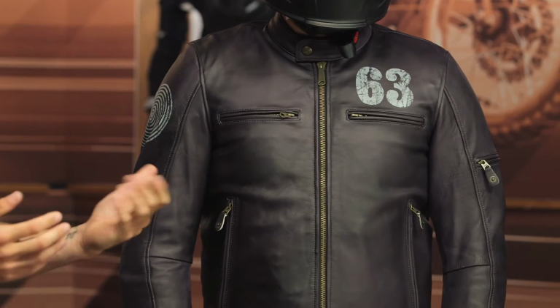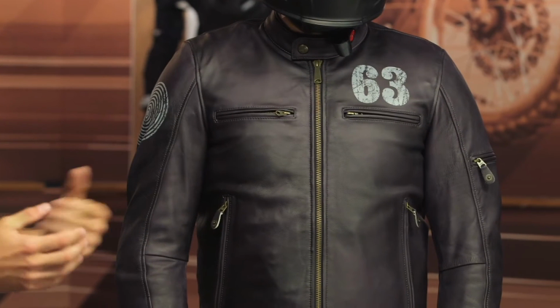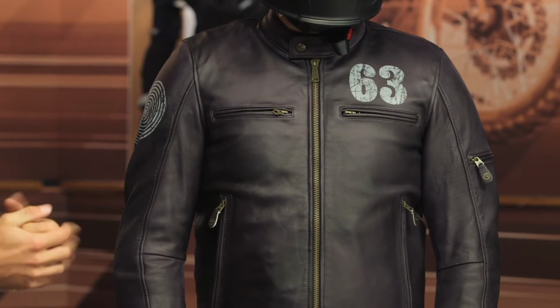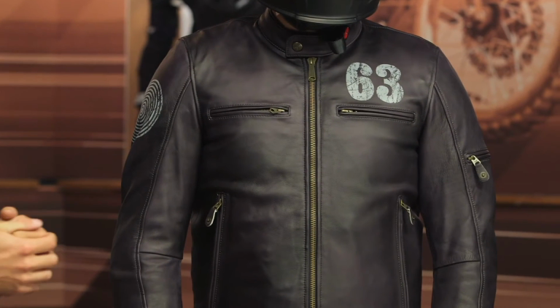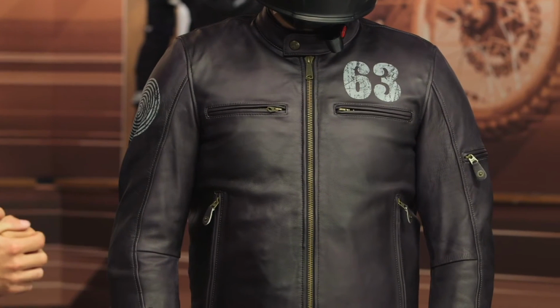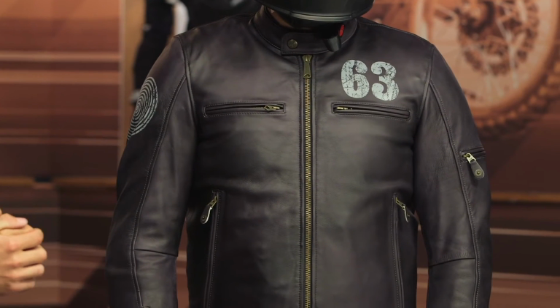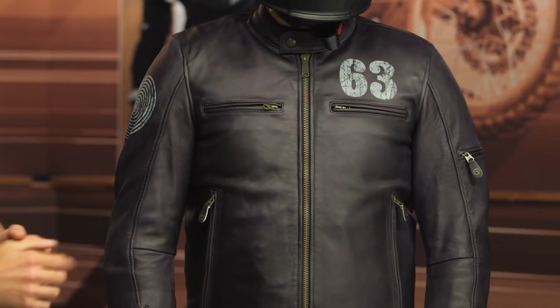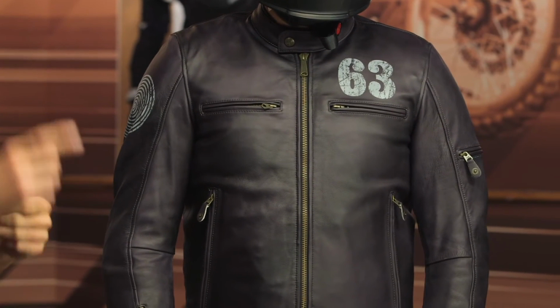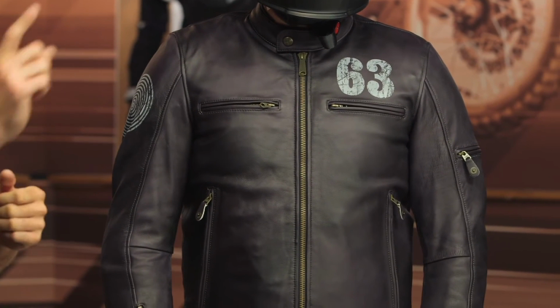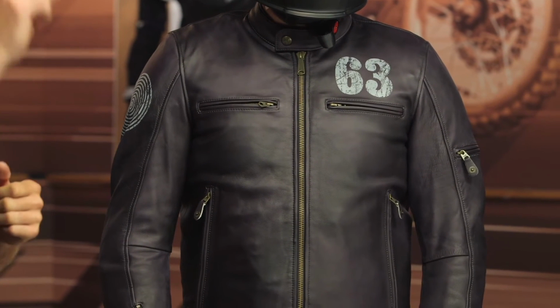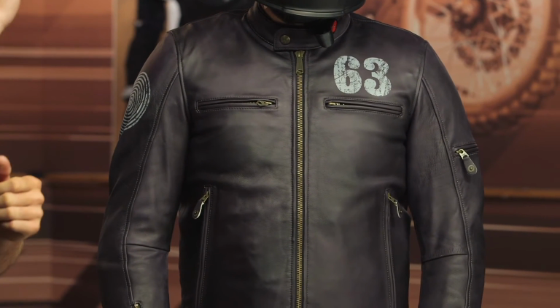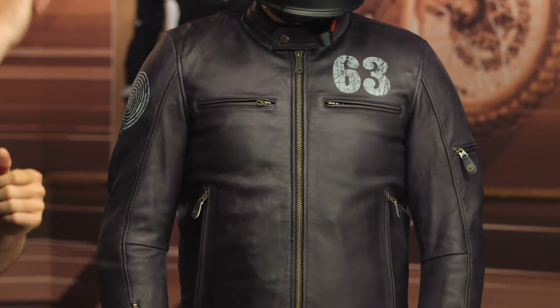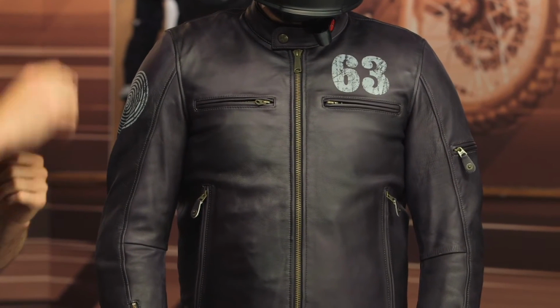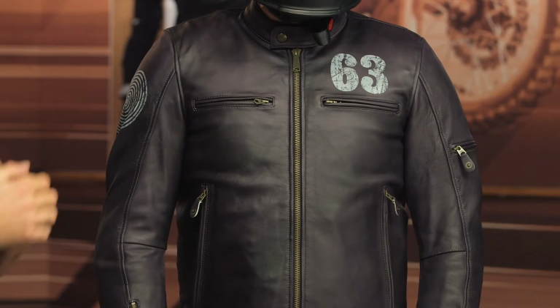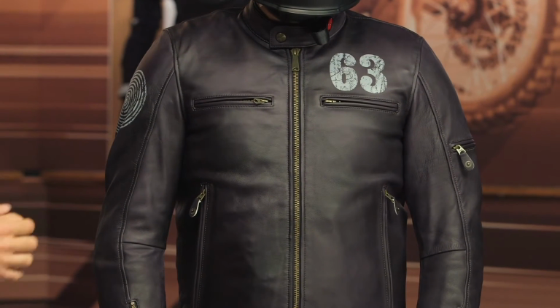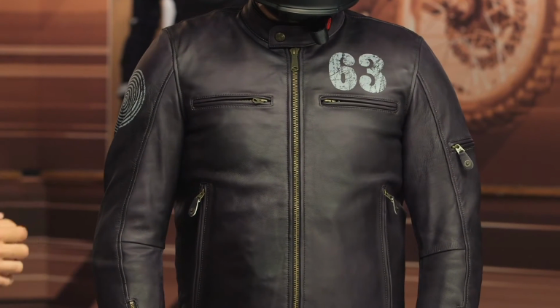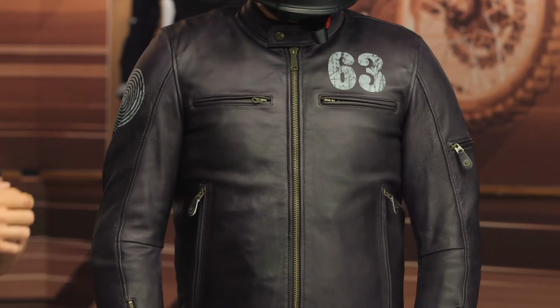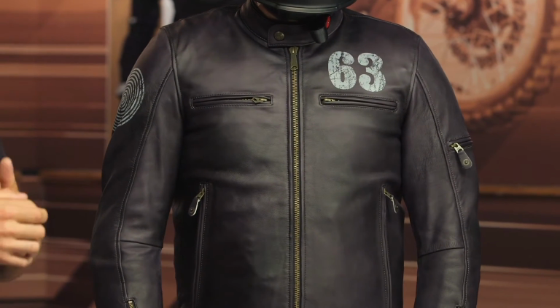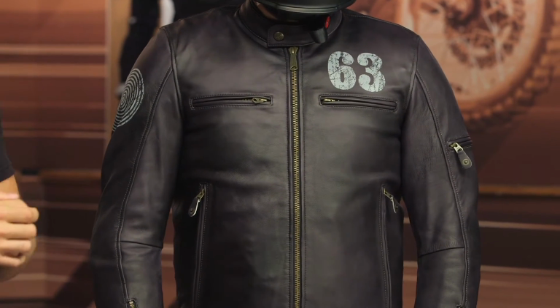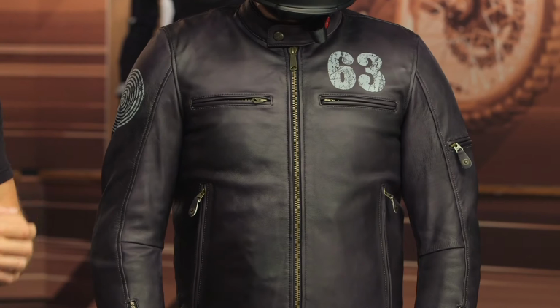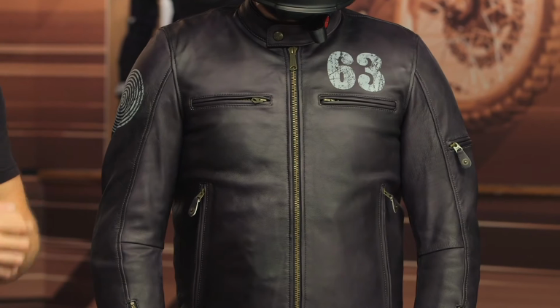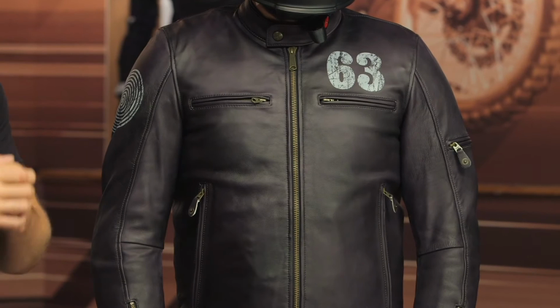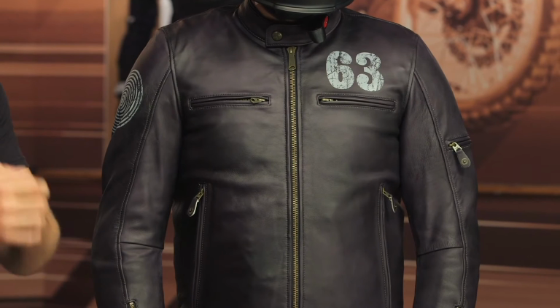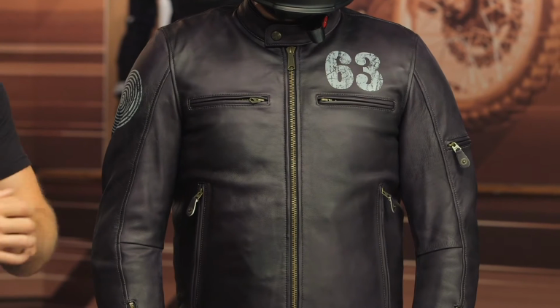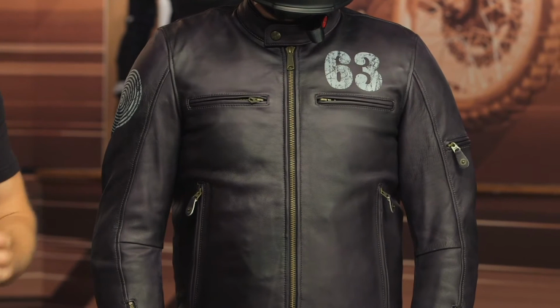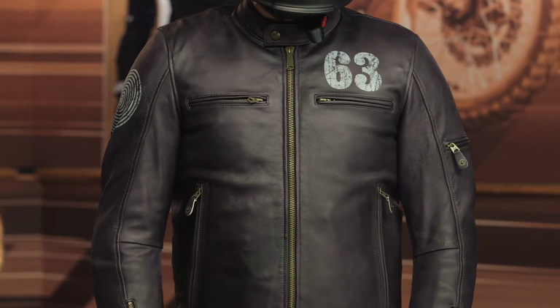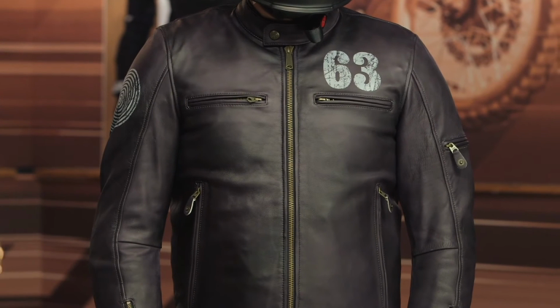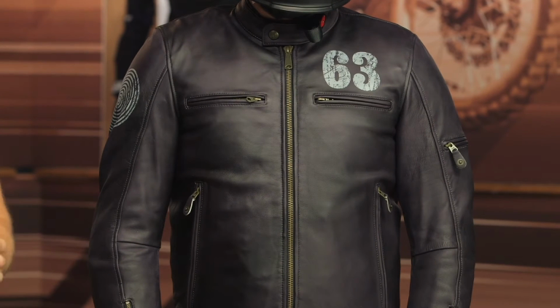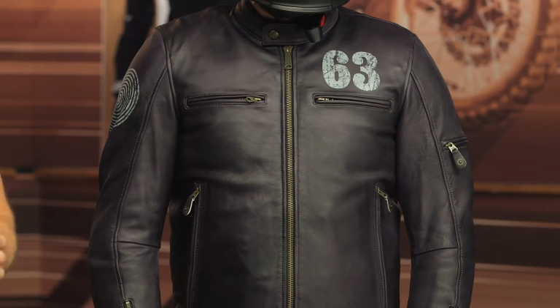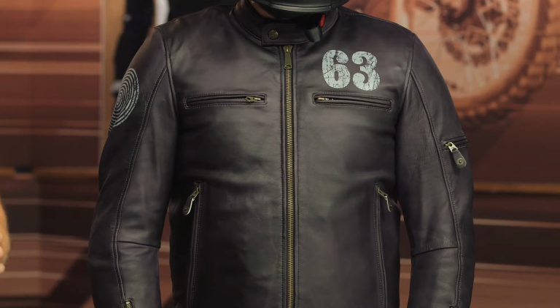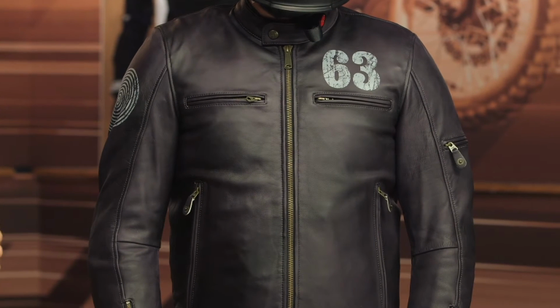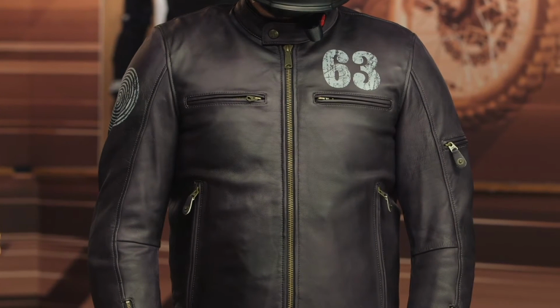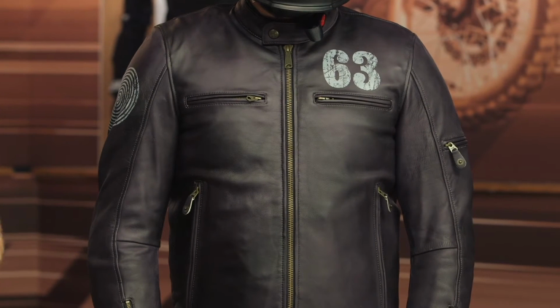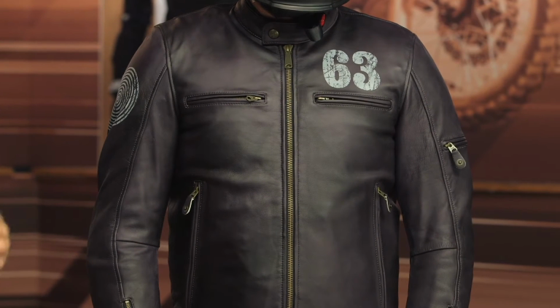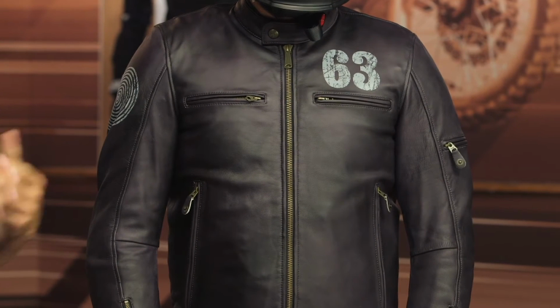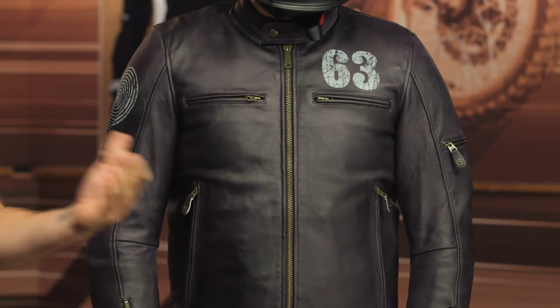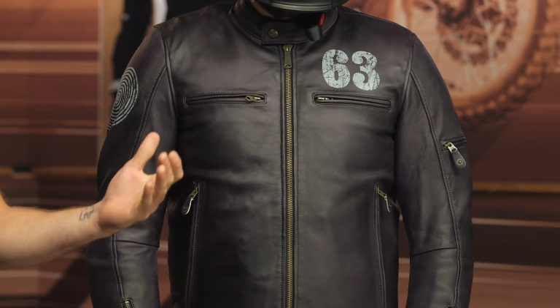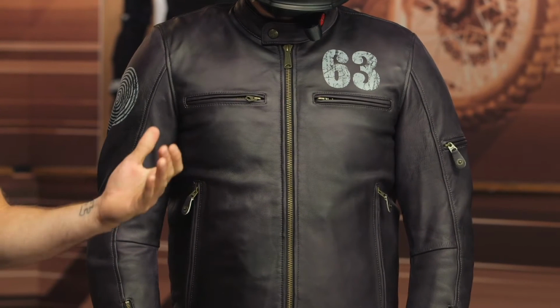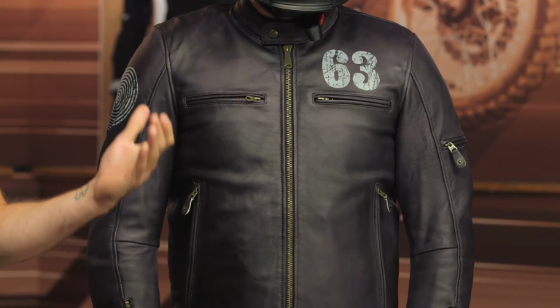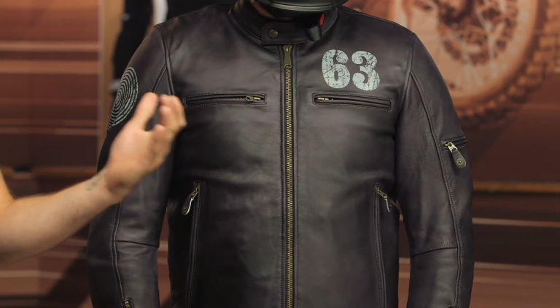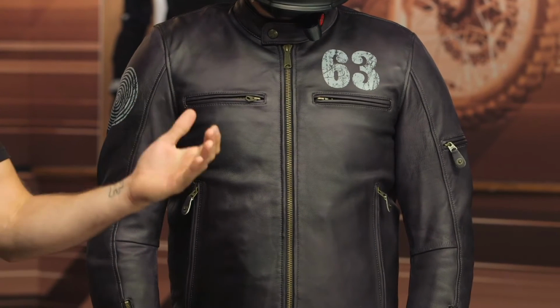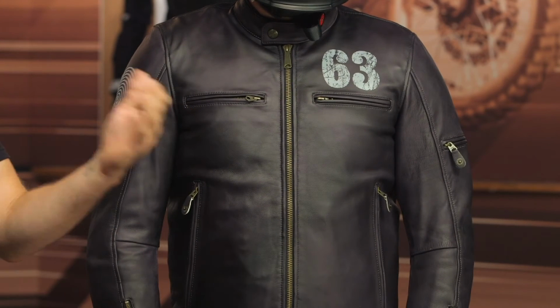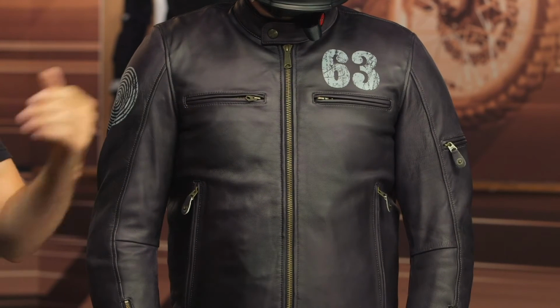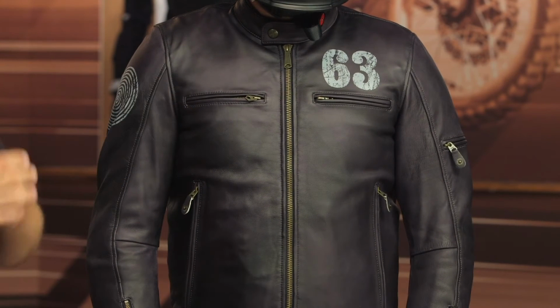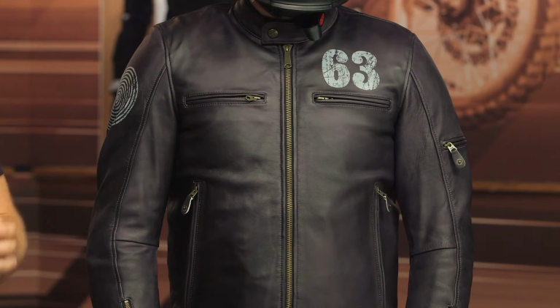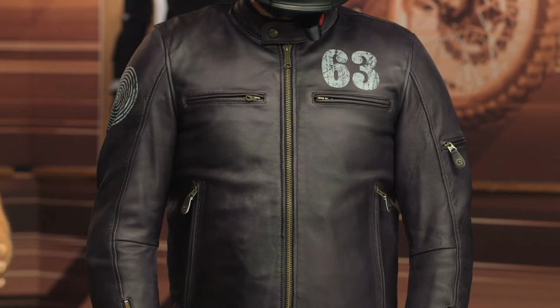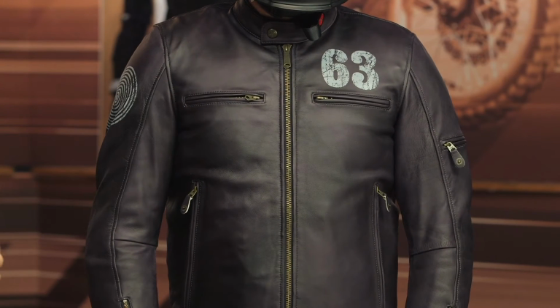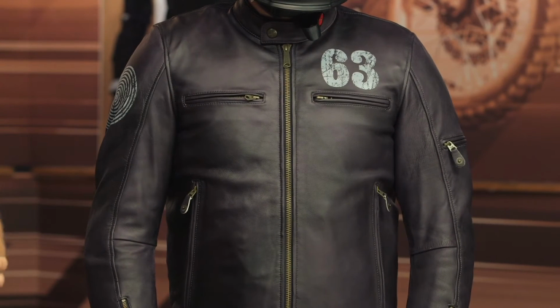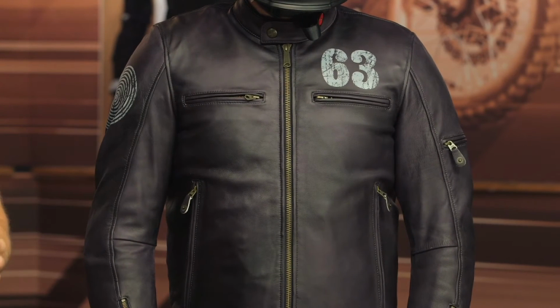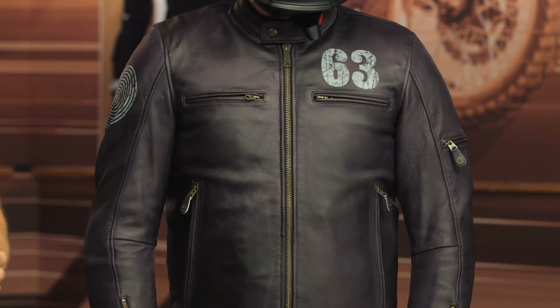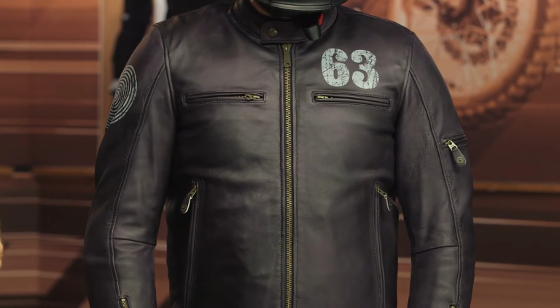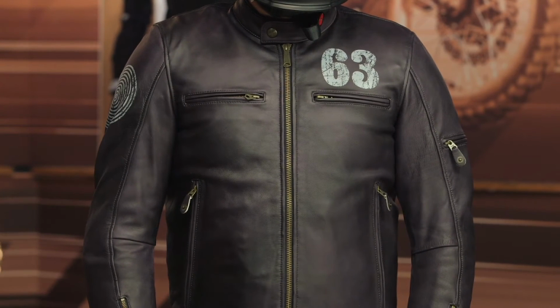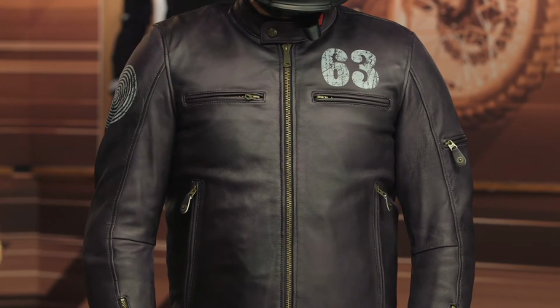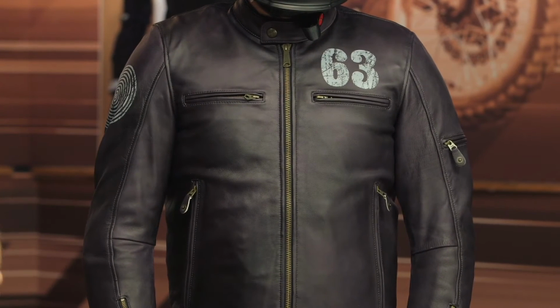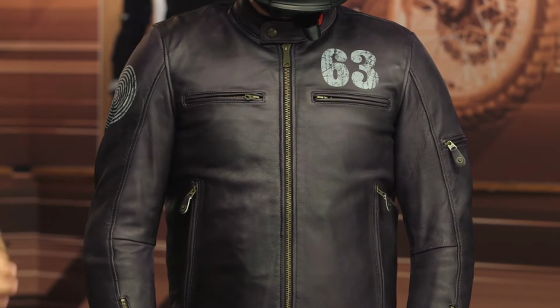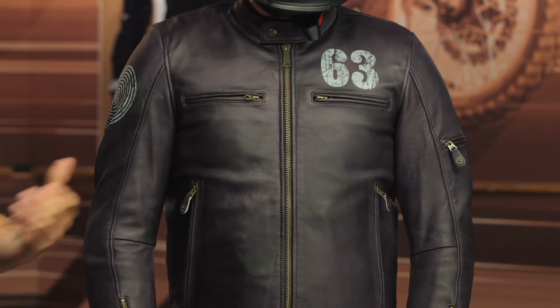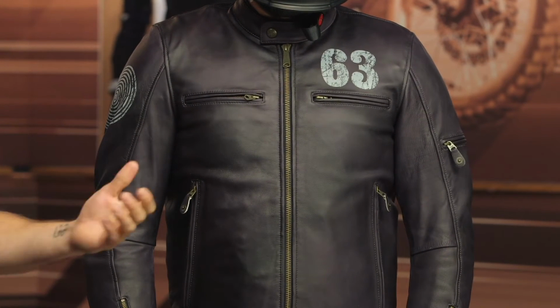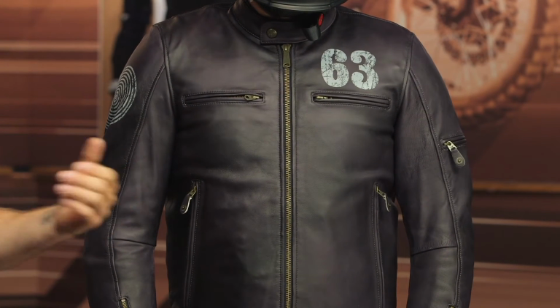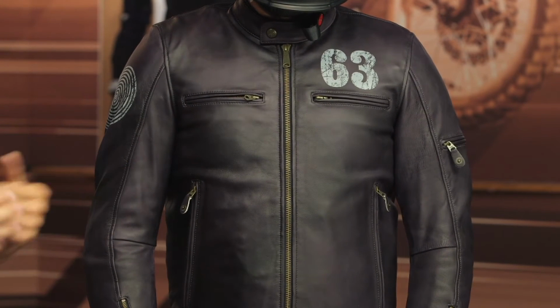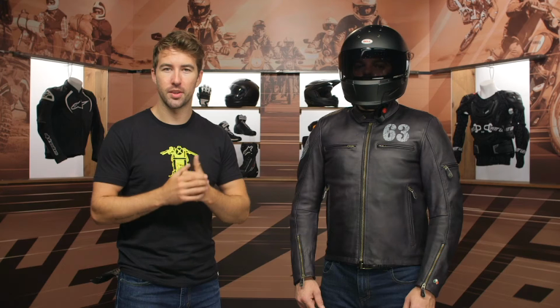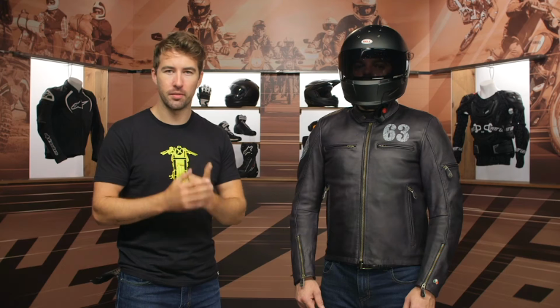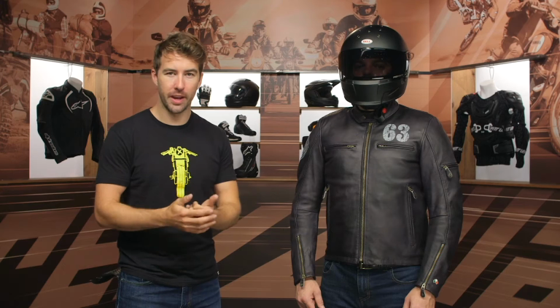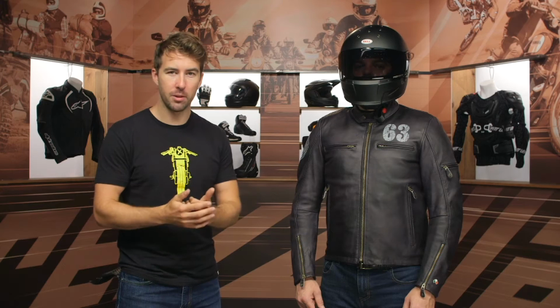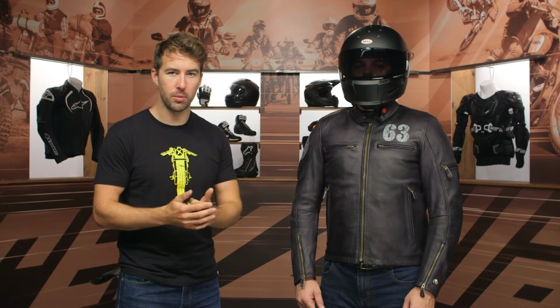Keep in mind this jacket will ship to you for free, and as always we do have our price match policy in place, which is going to guarantee you the lowest price available.